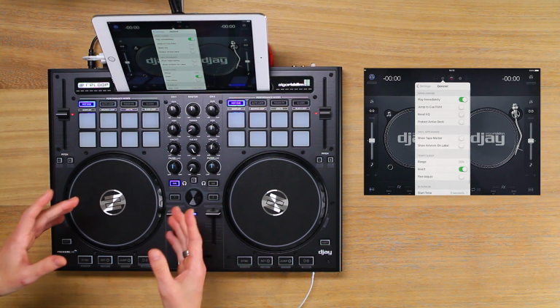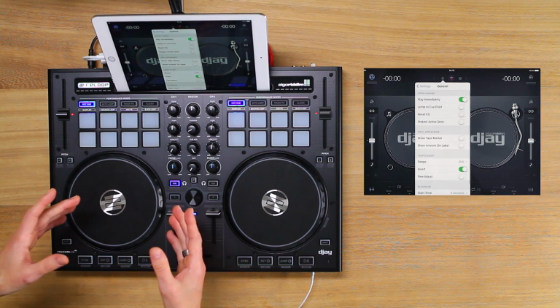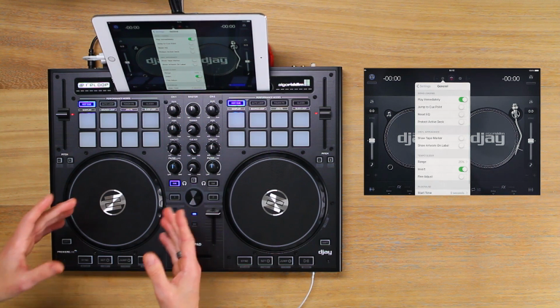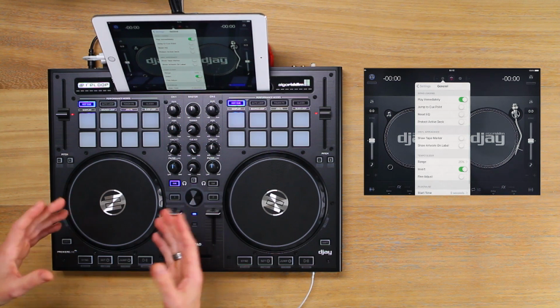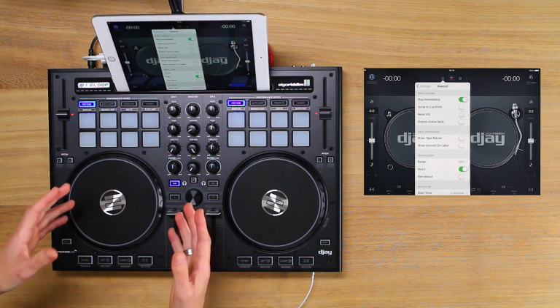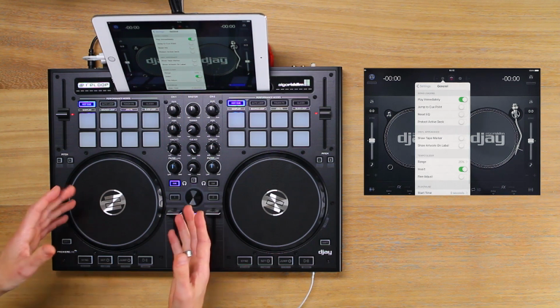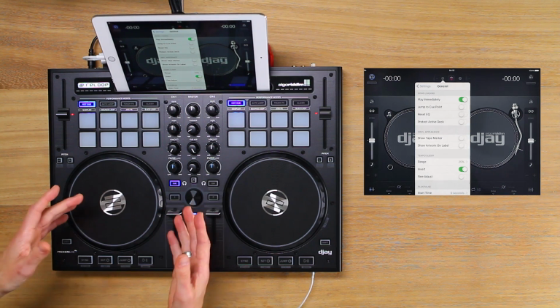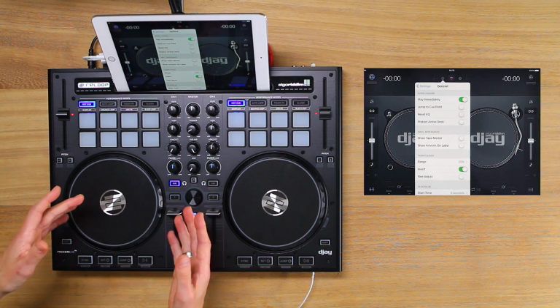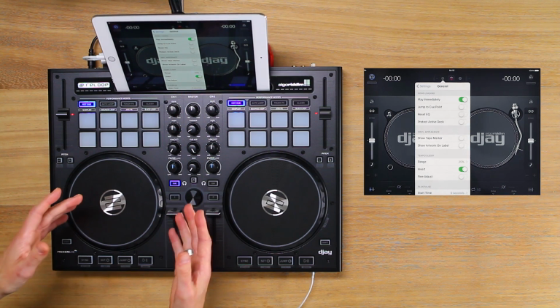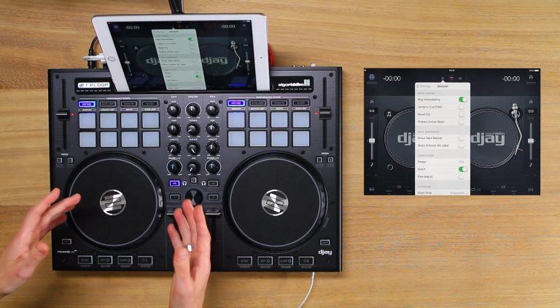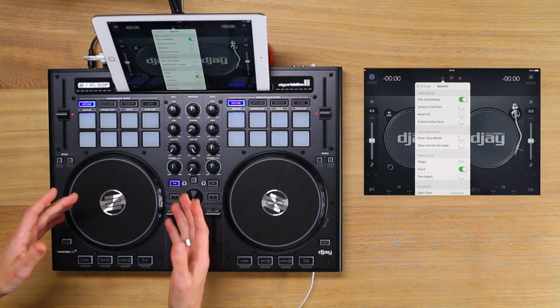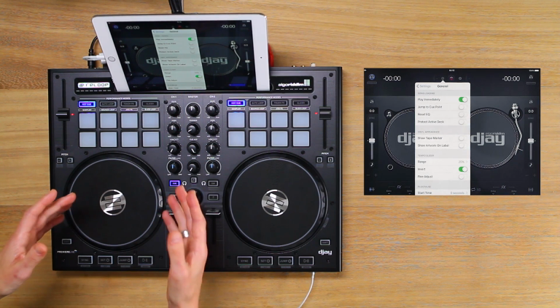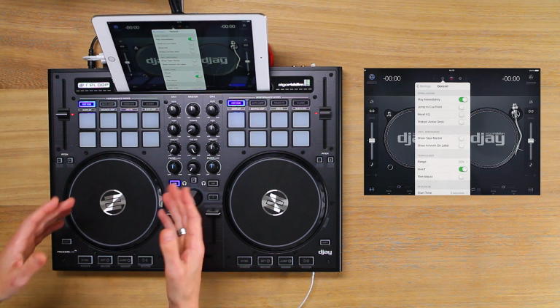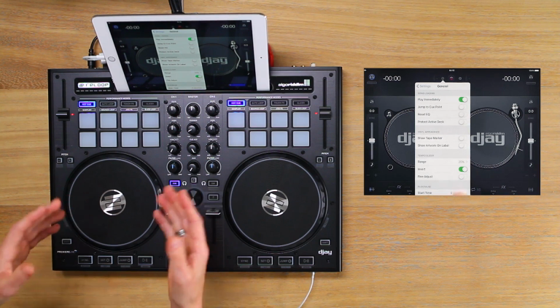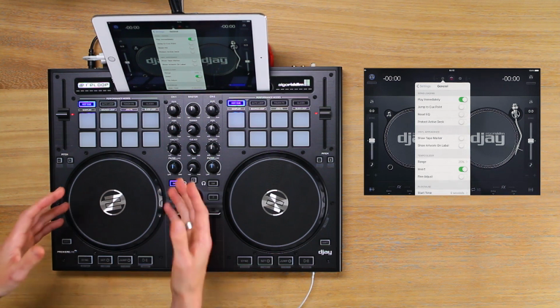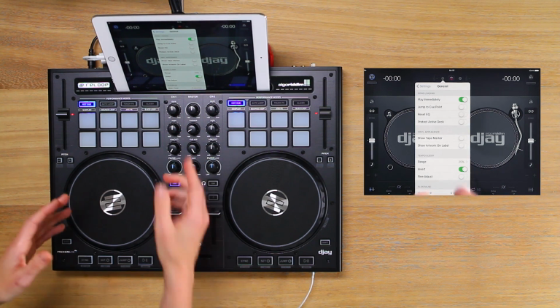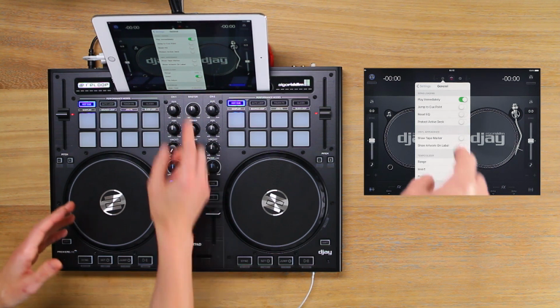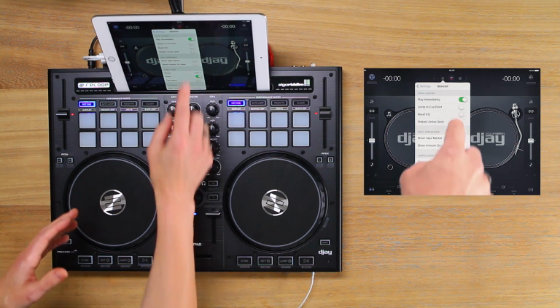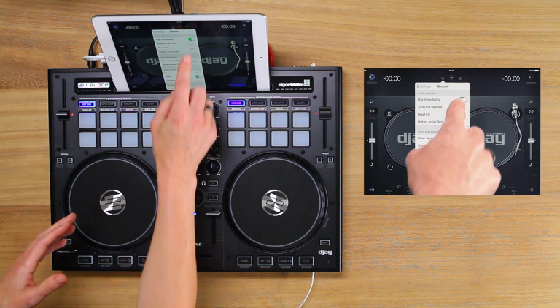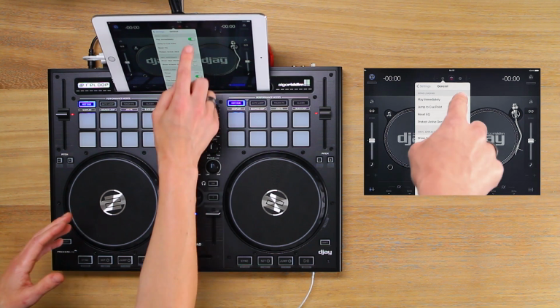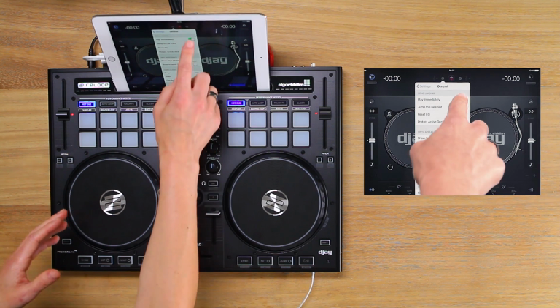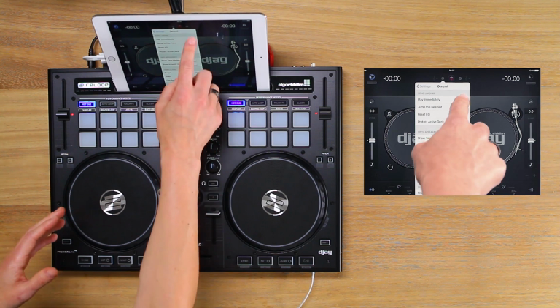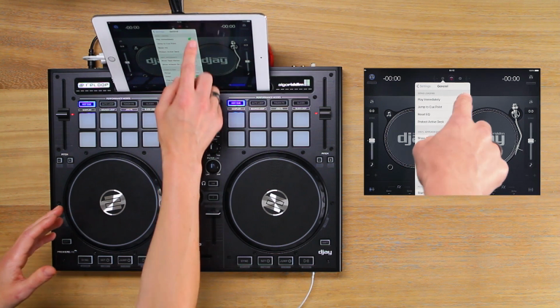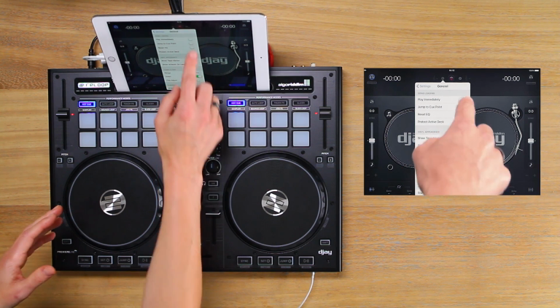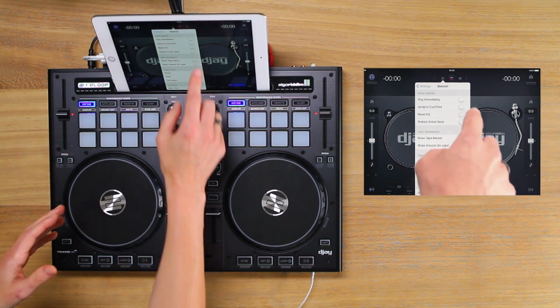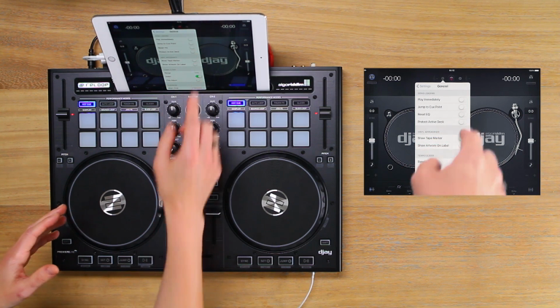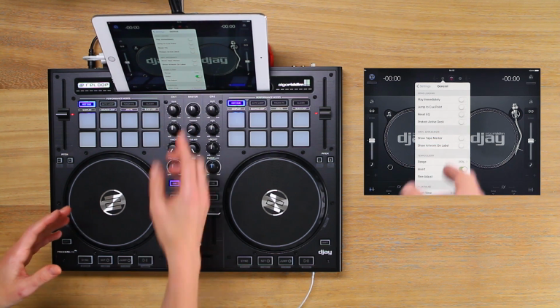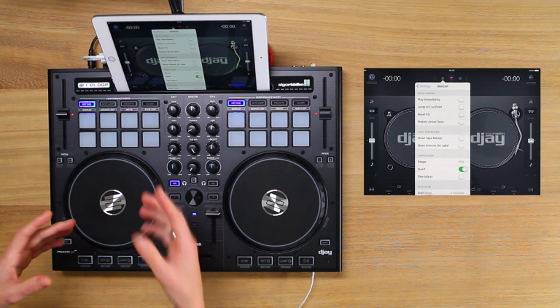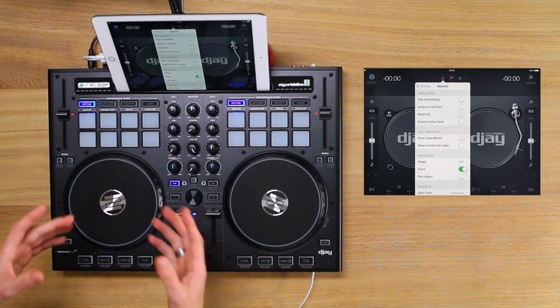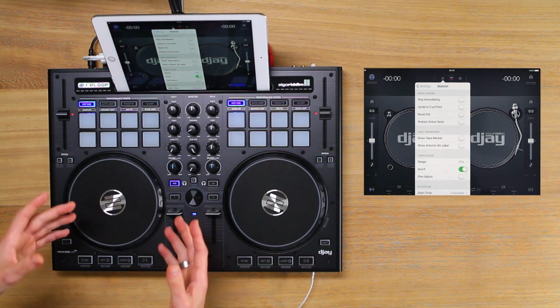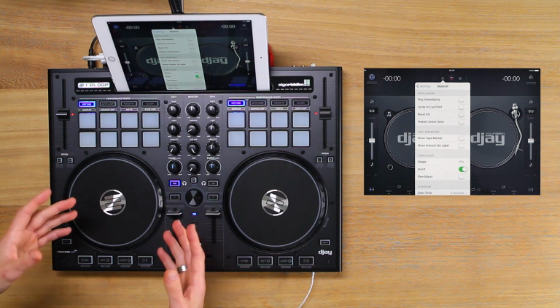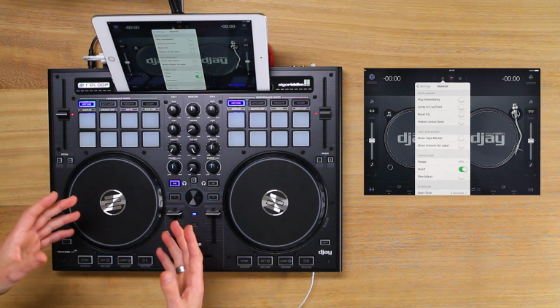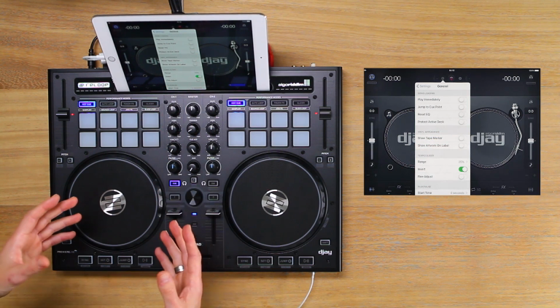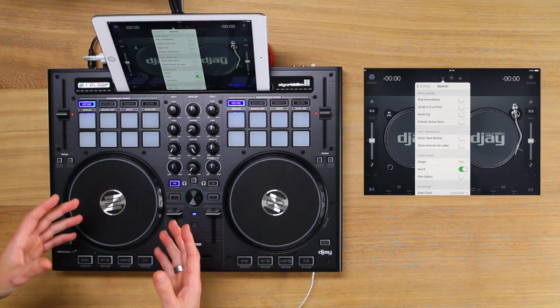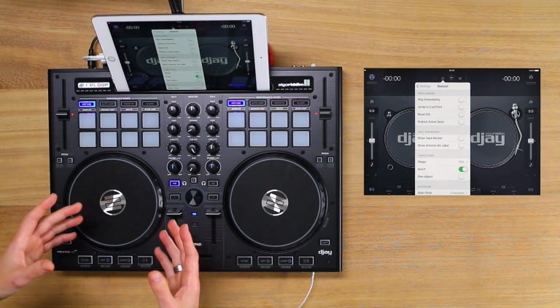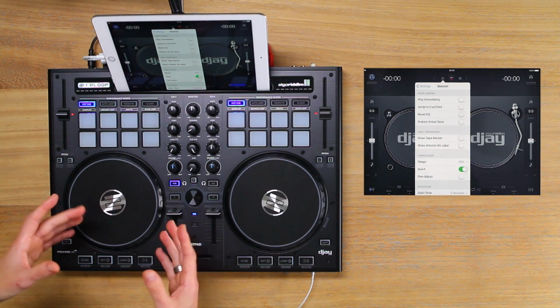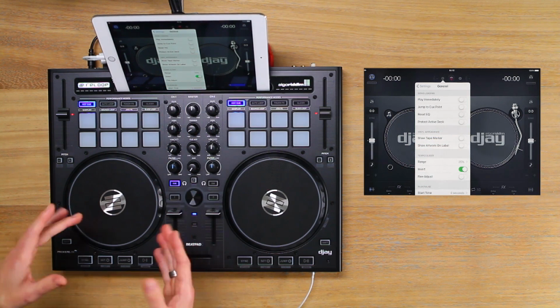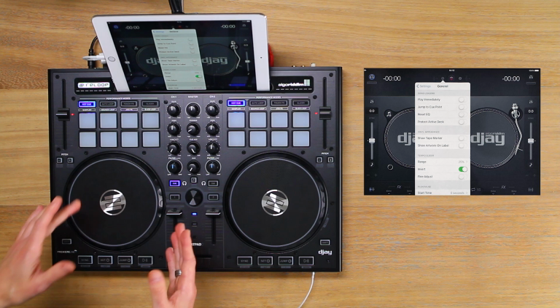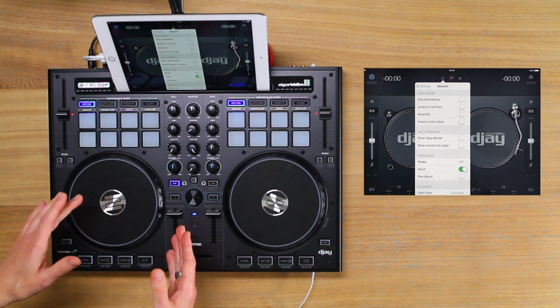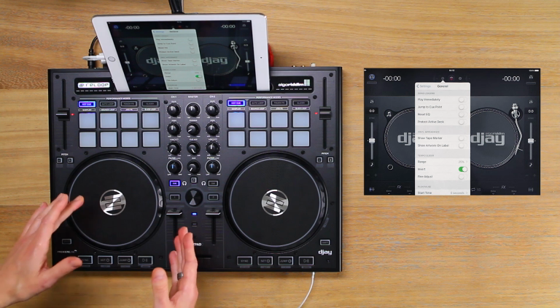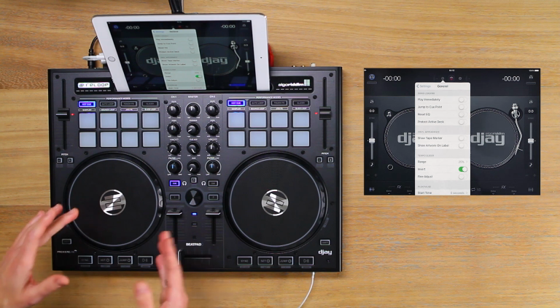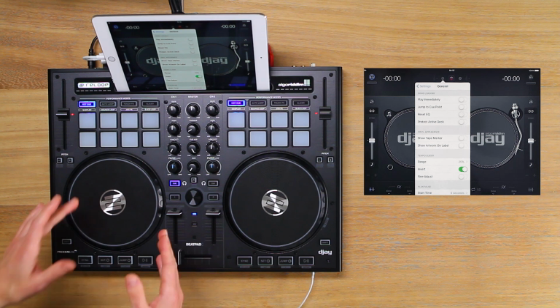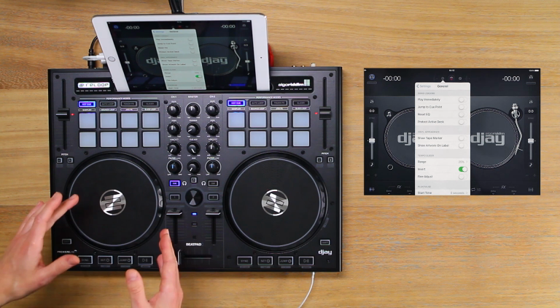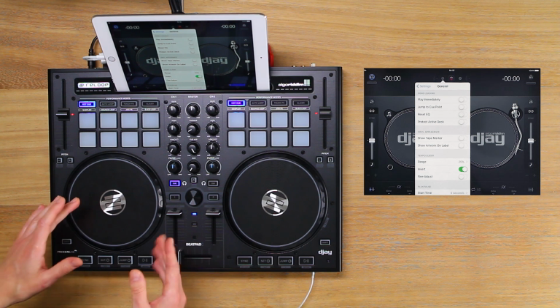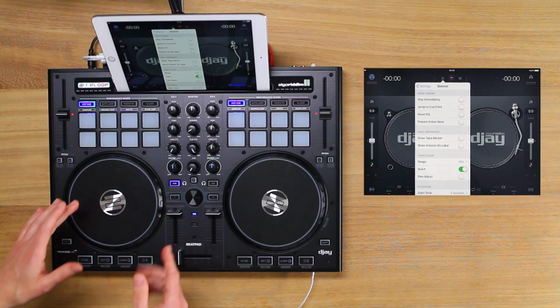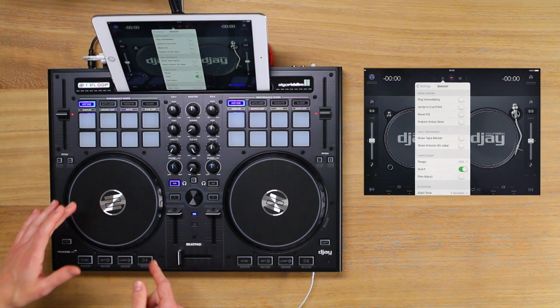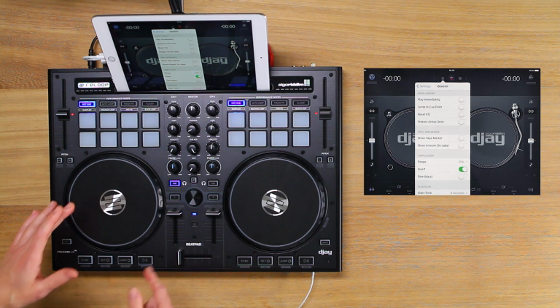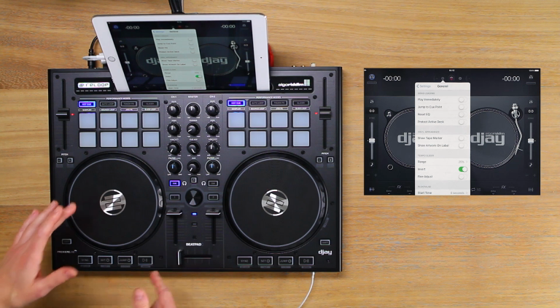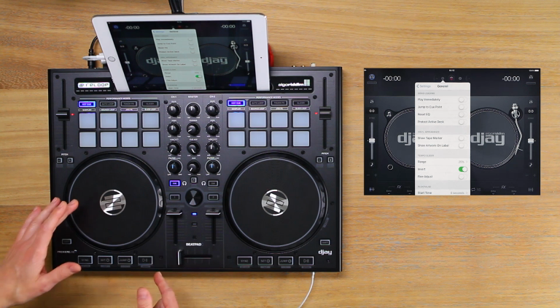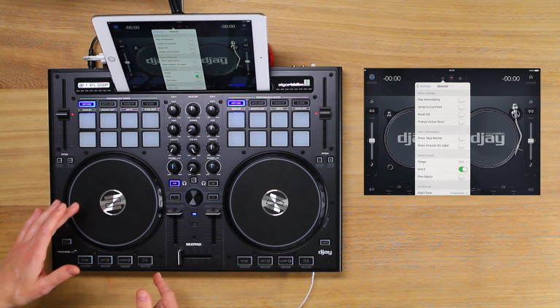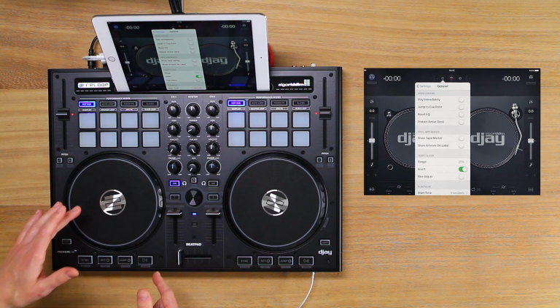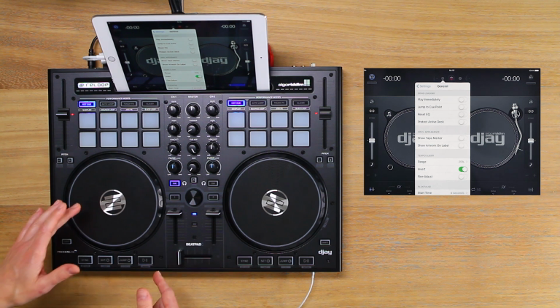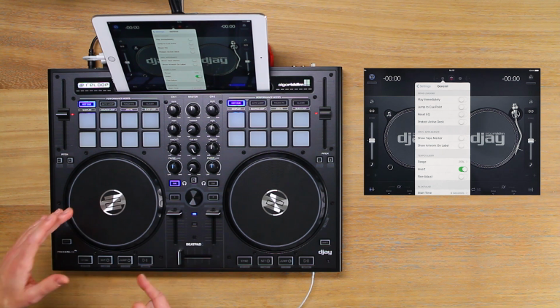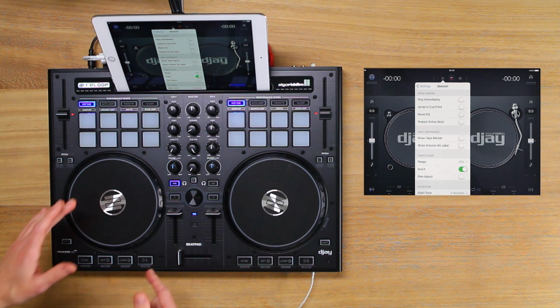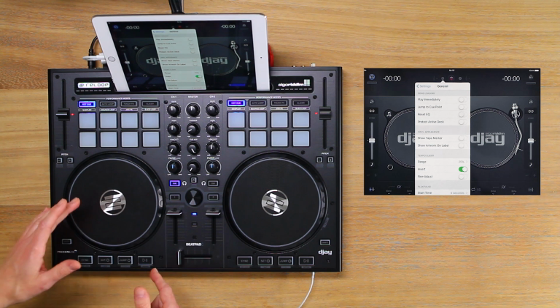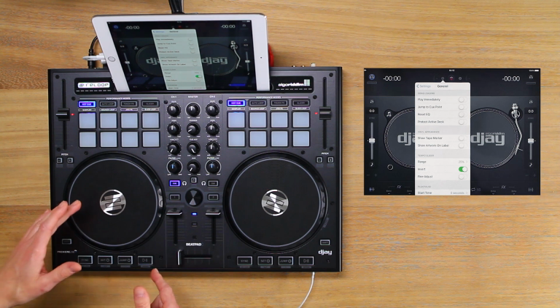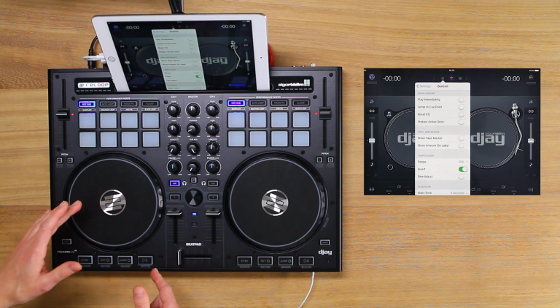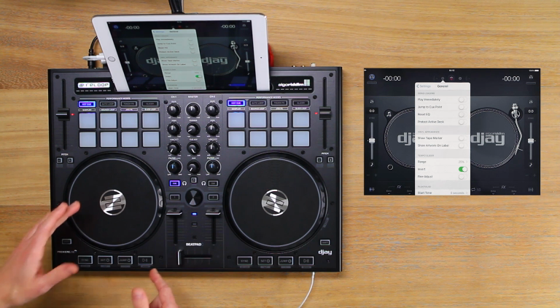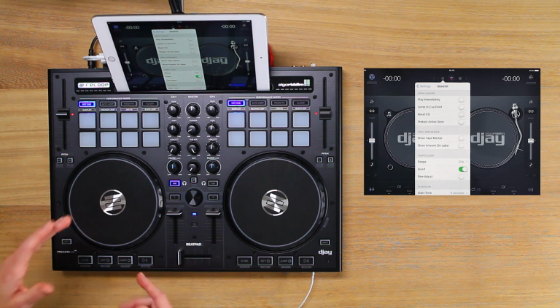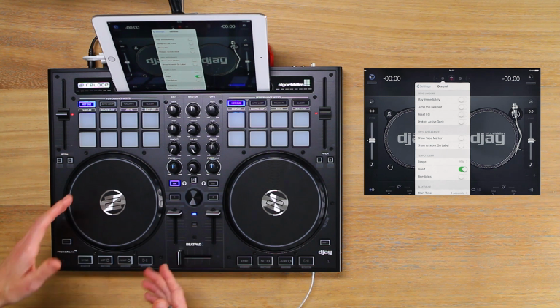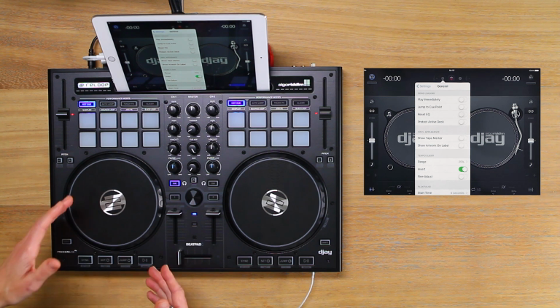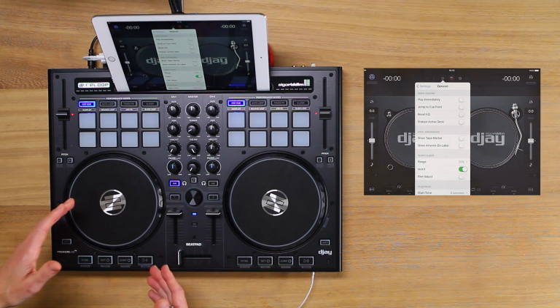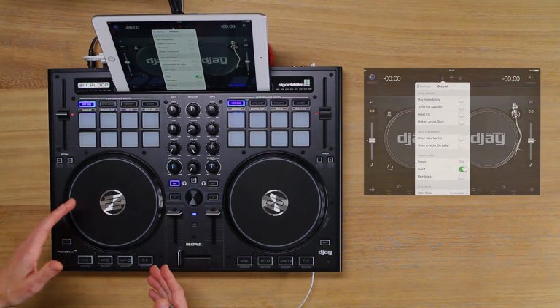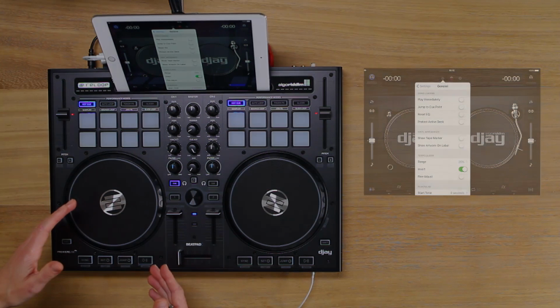Set play immediately to off, which allows us to manually control when we start playing samples and tracks.